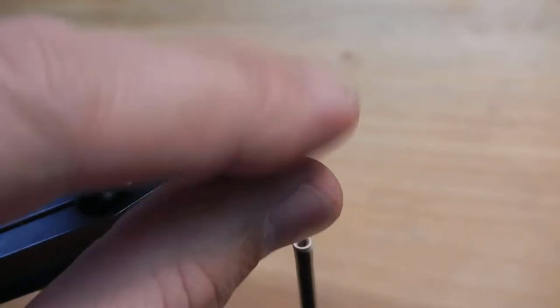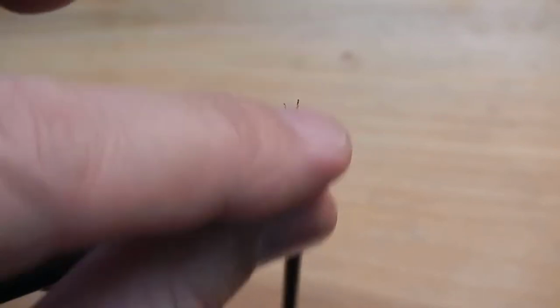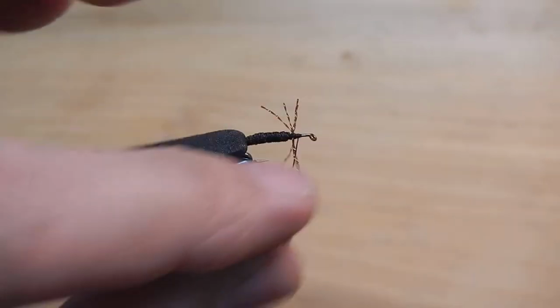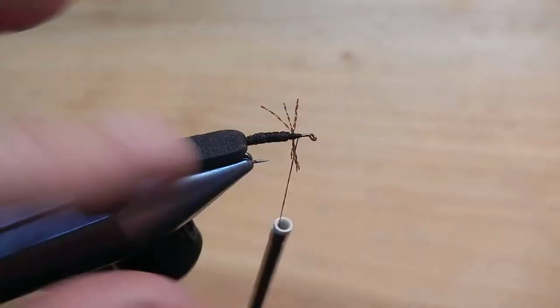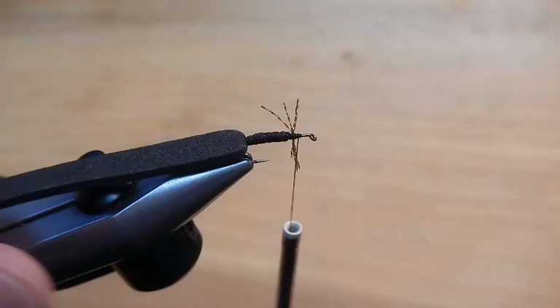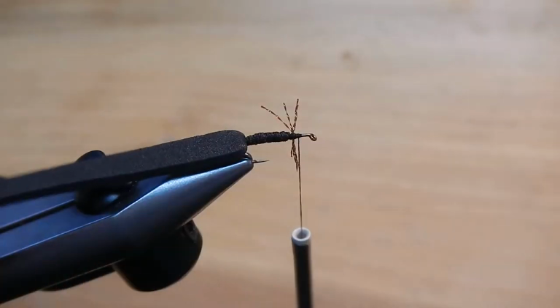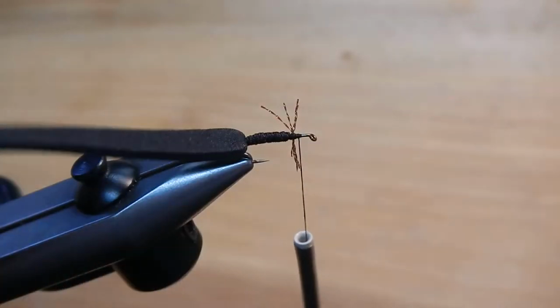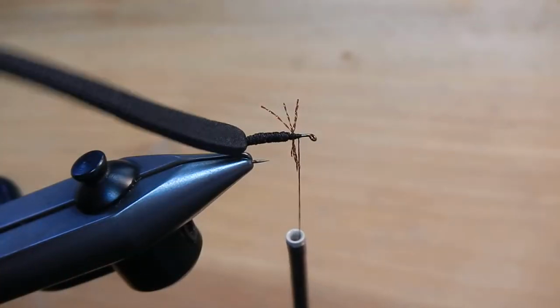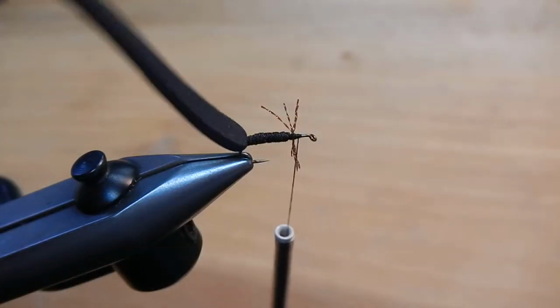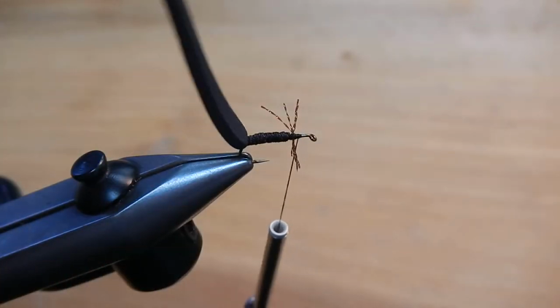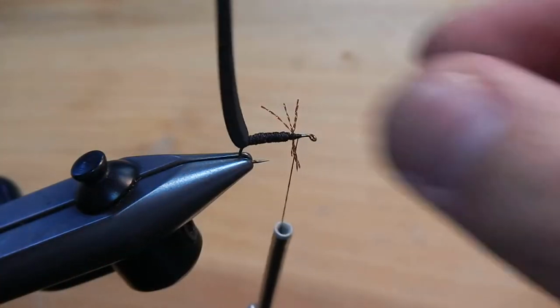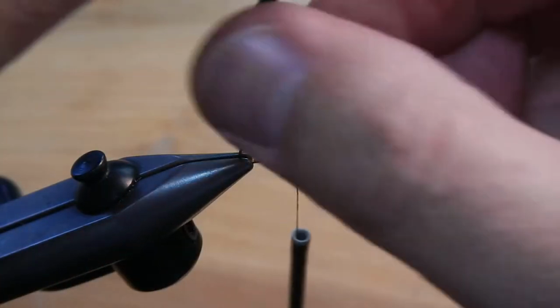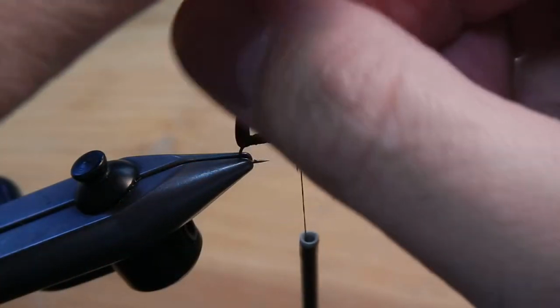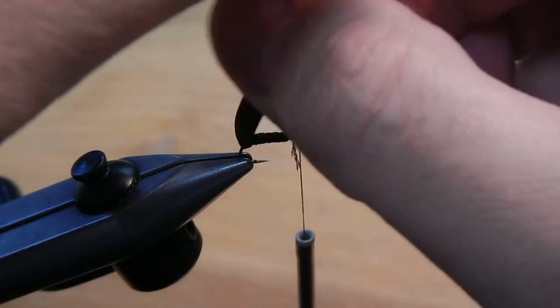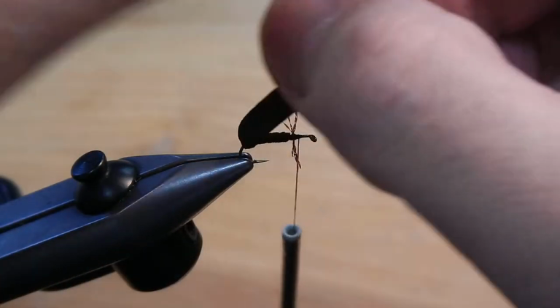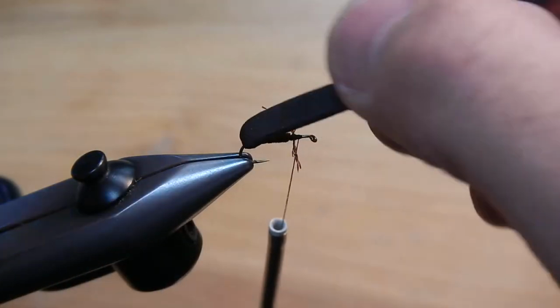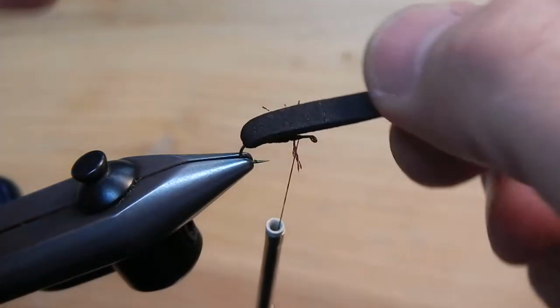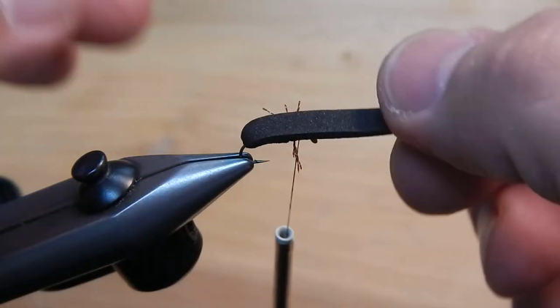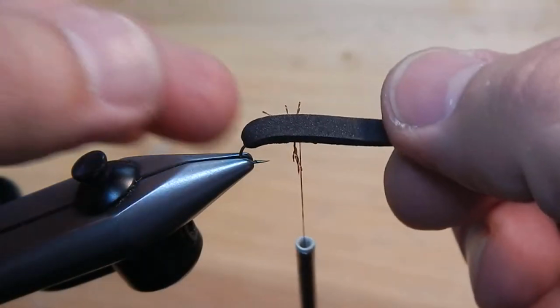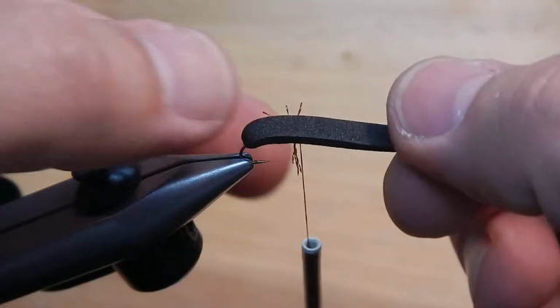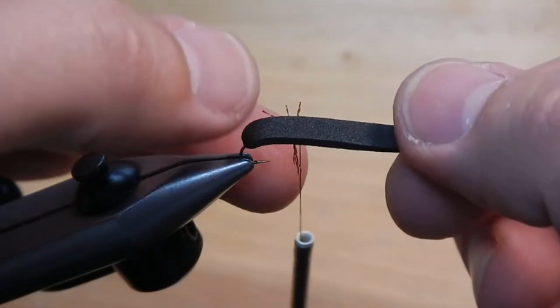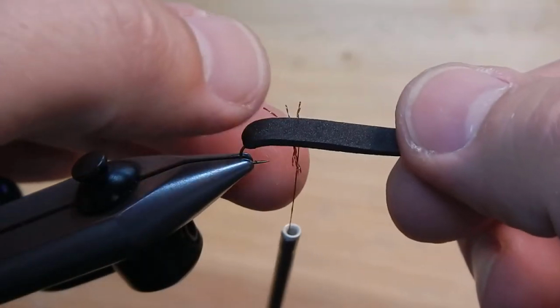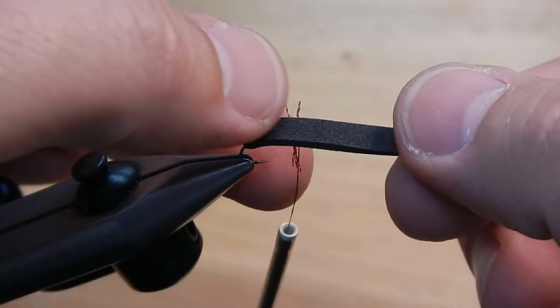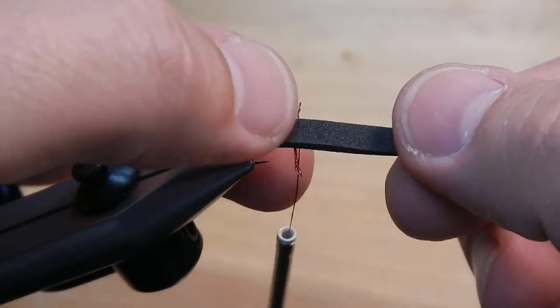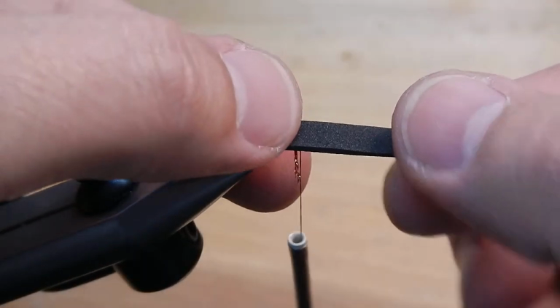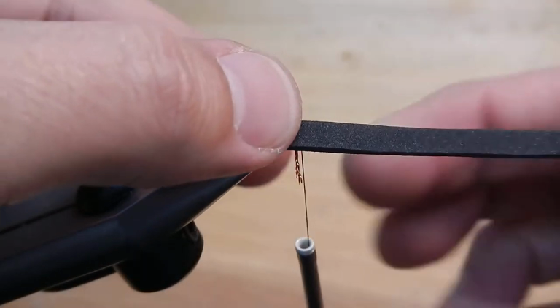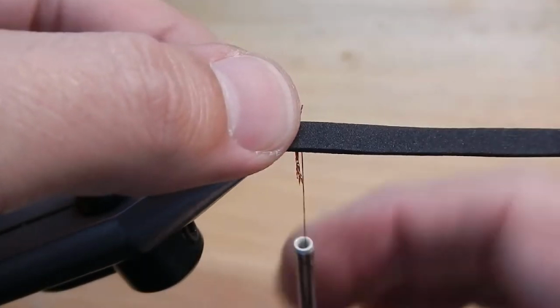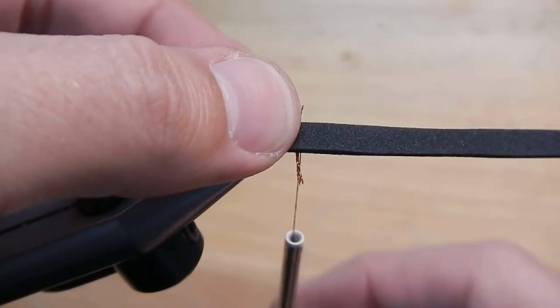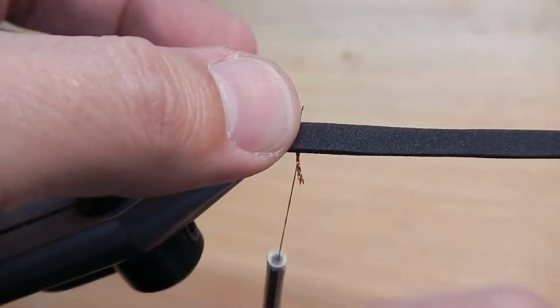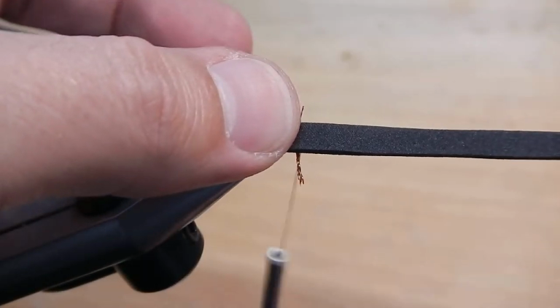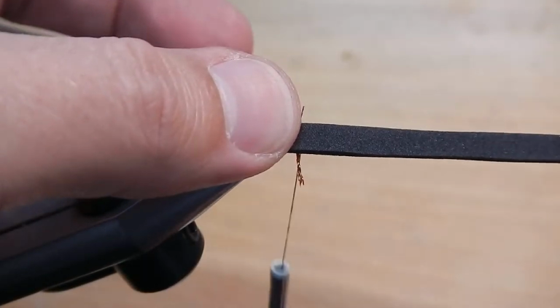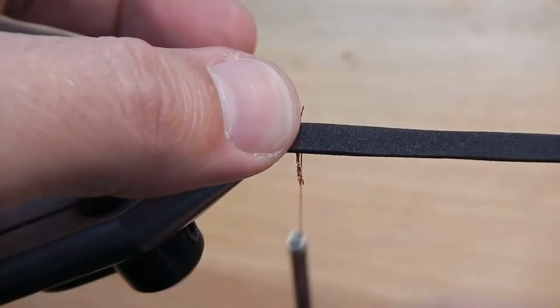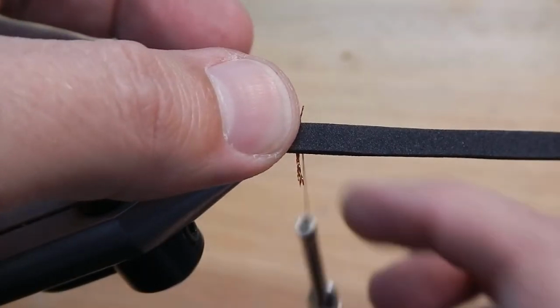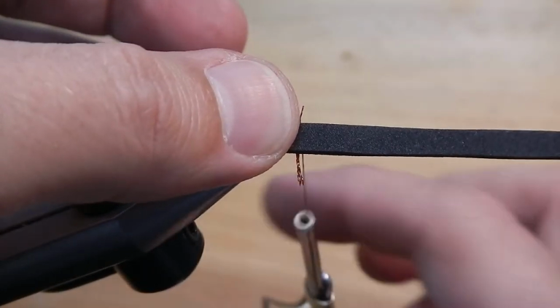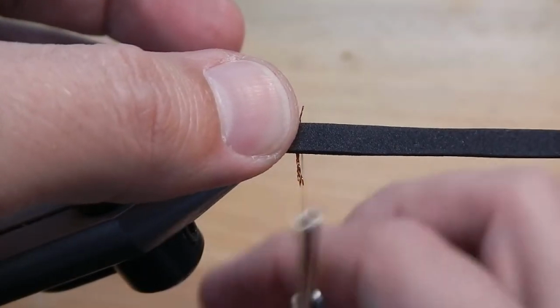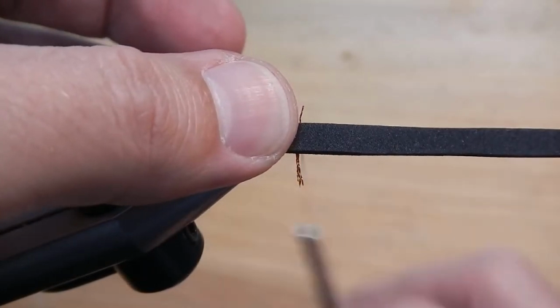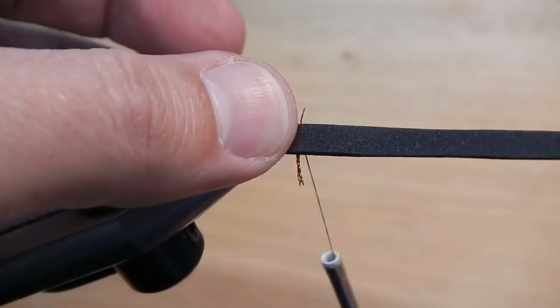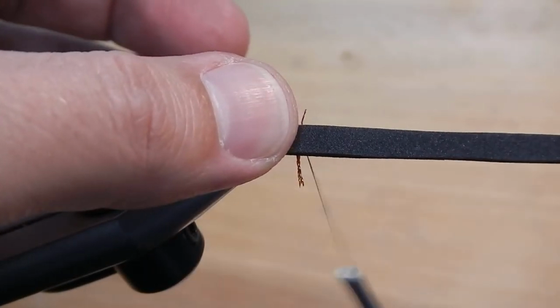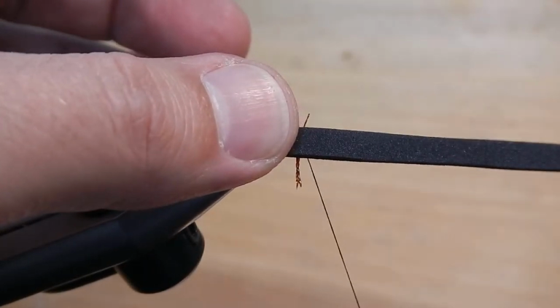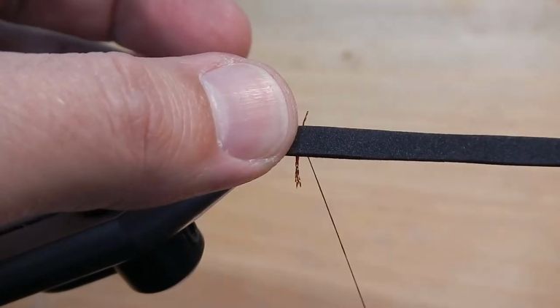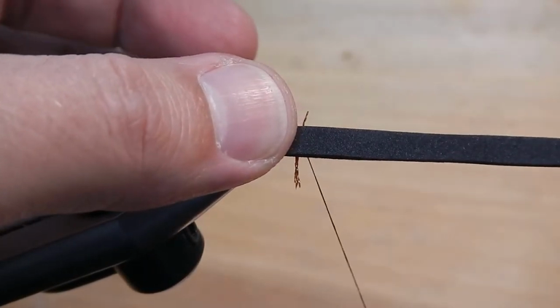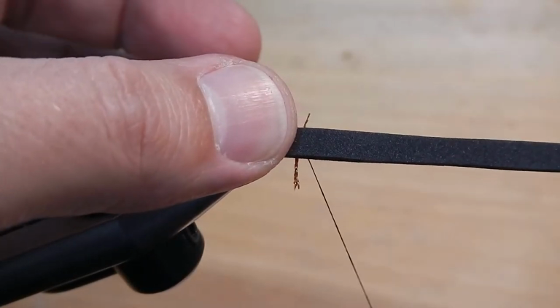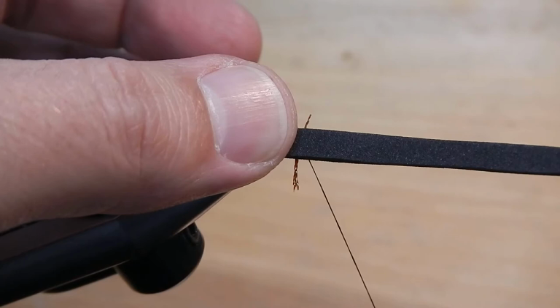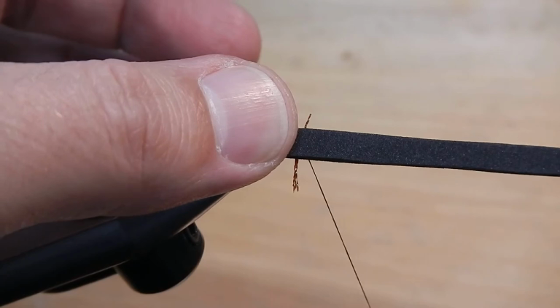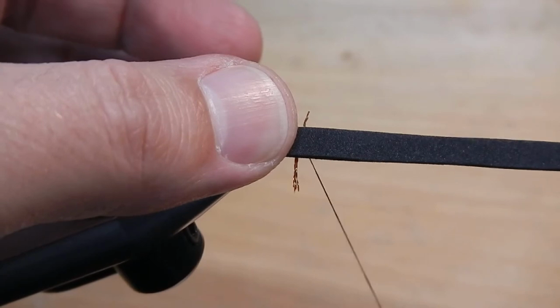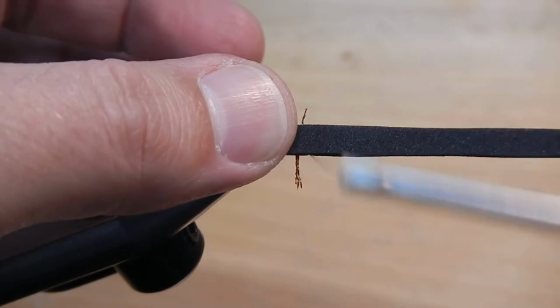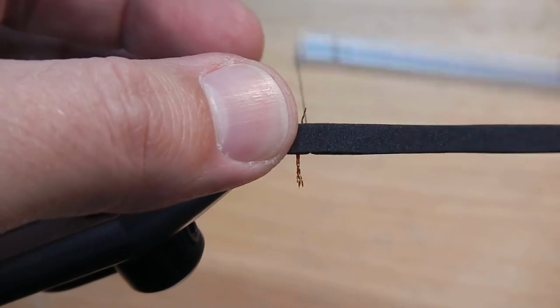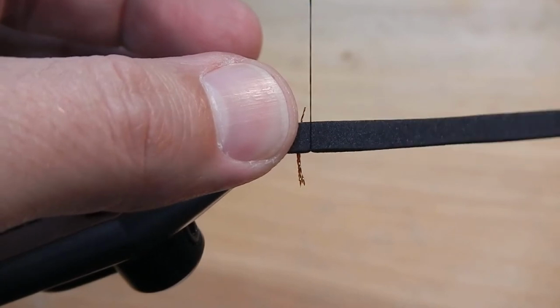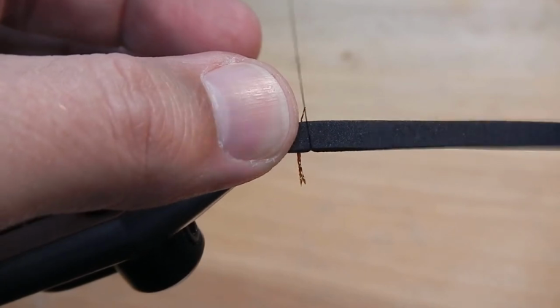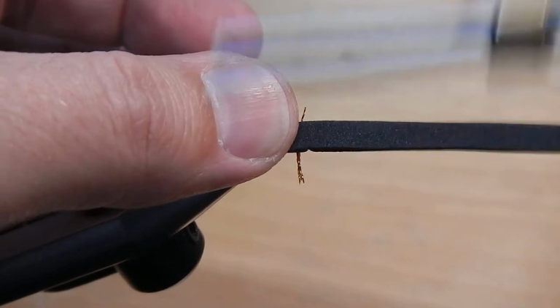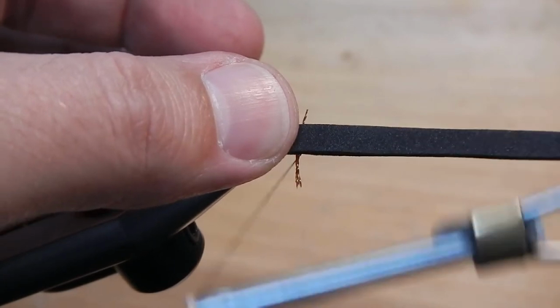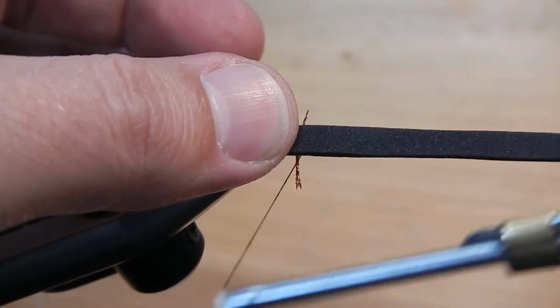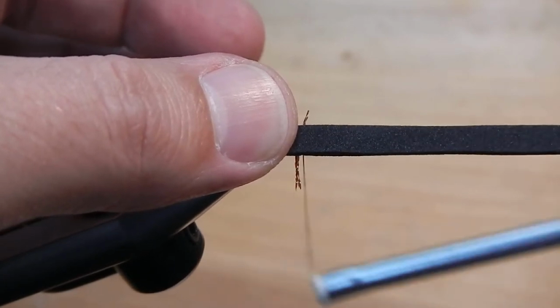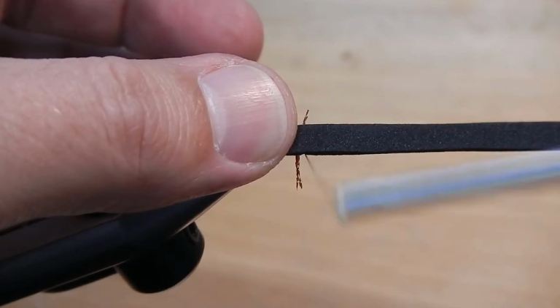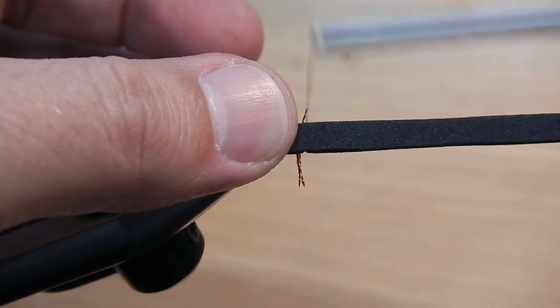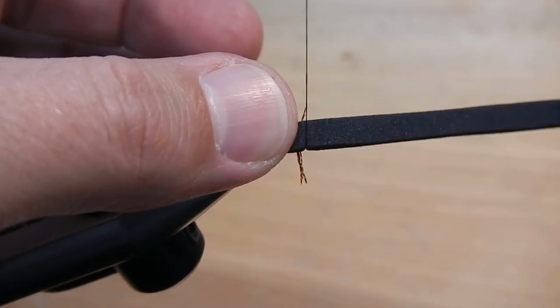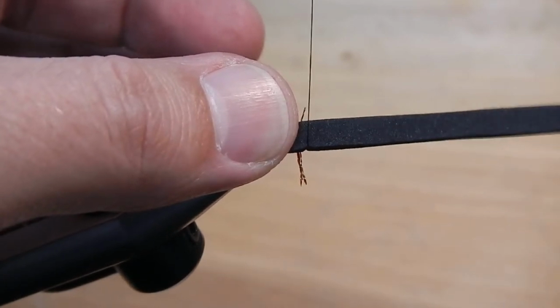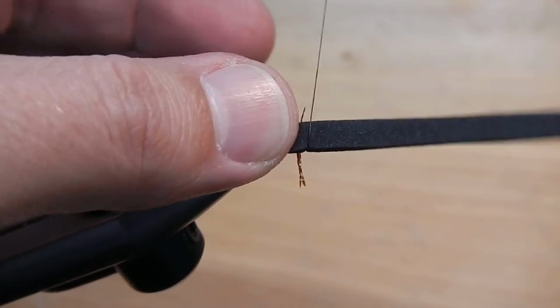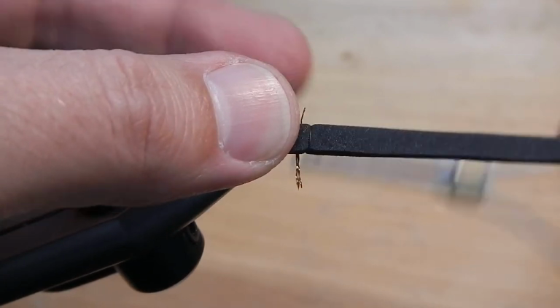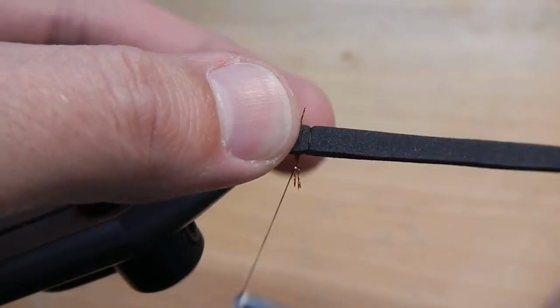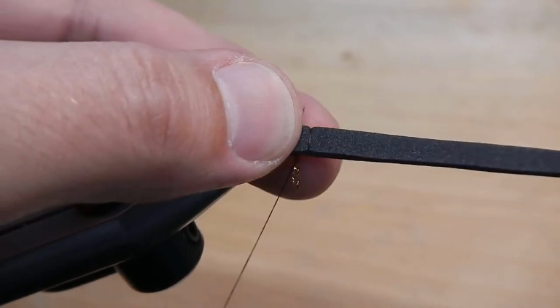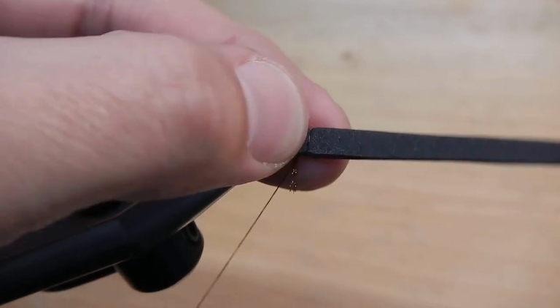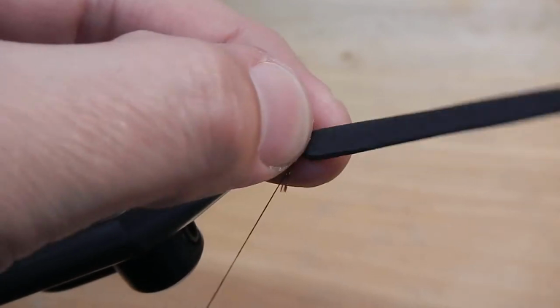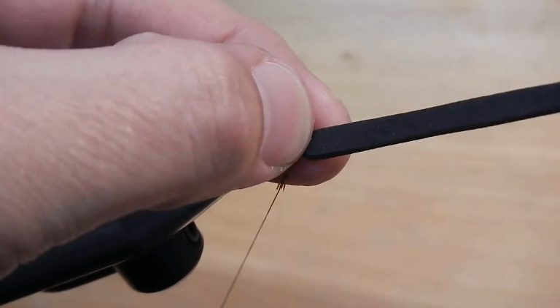Now I'll go ahead and fold that foam forward, tying it down just in front of those legs.